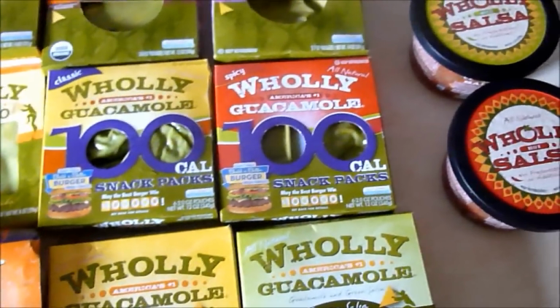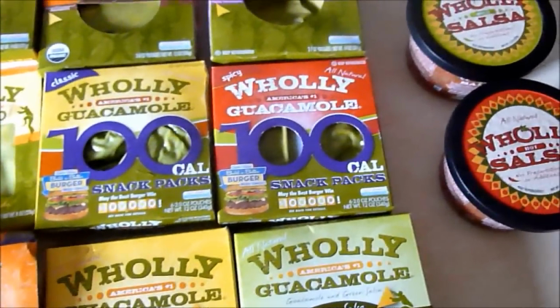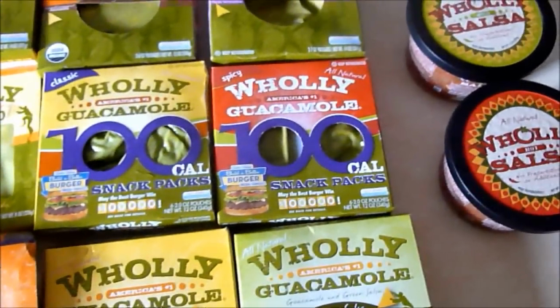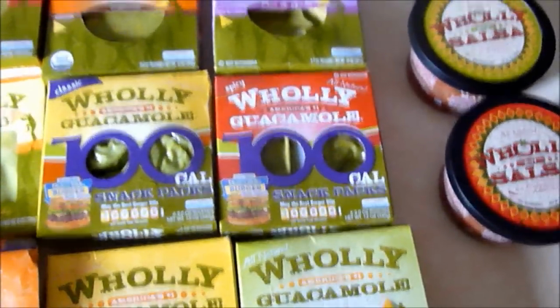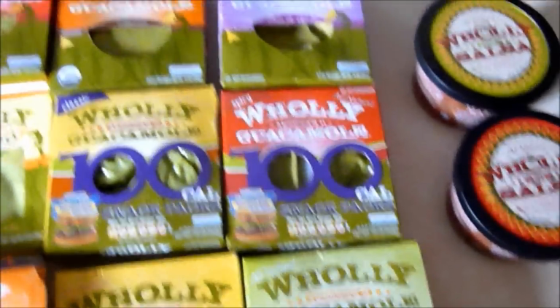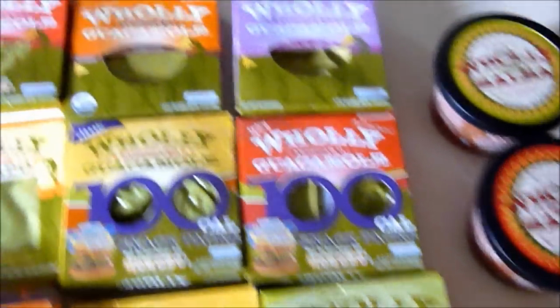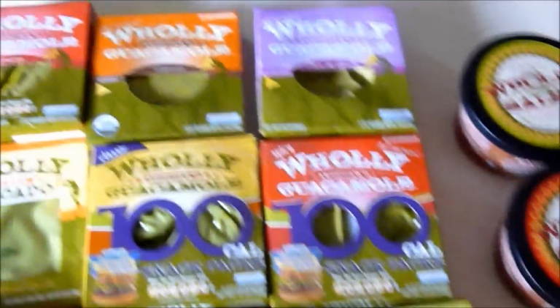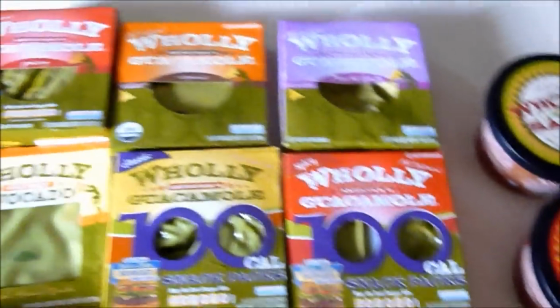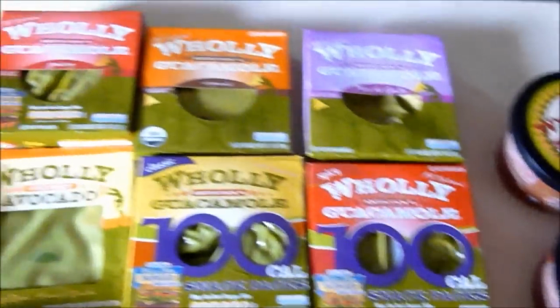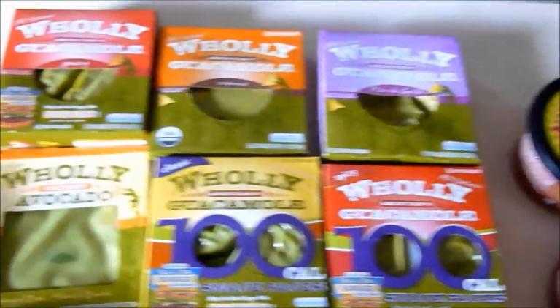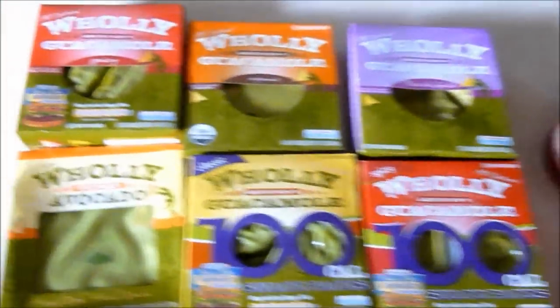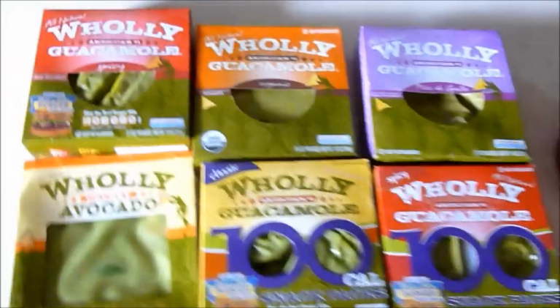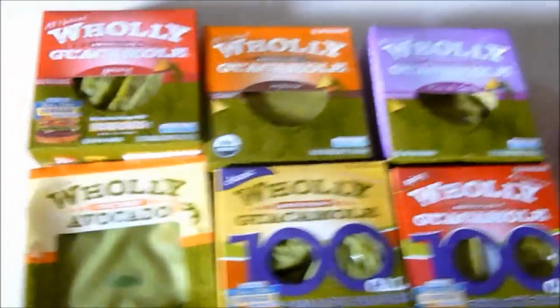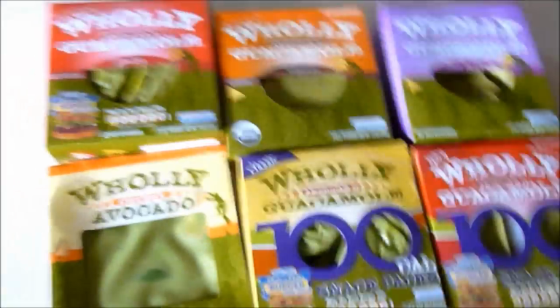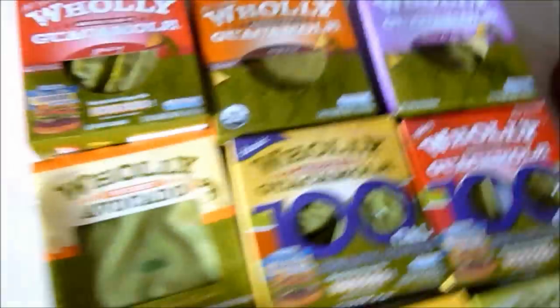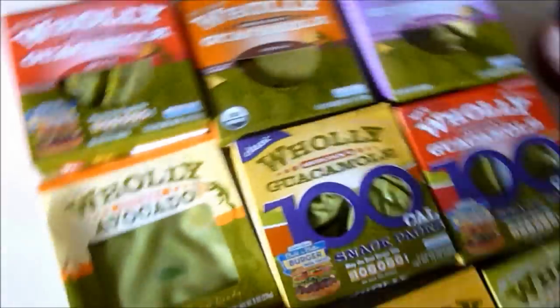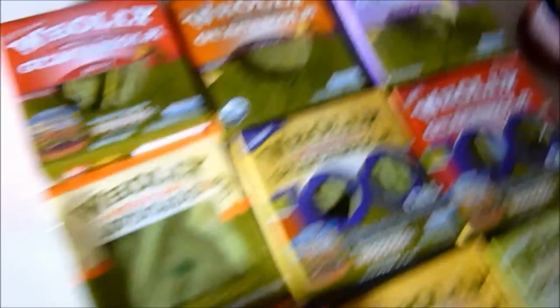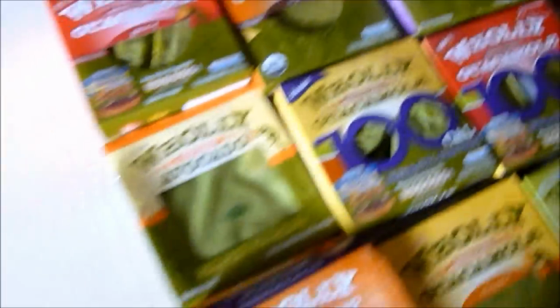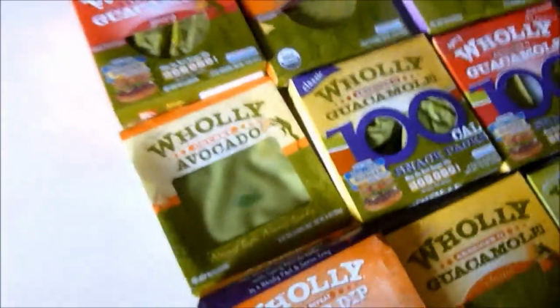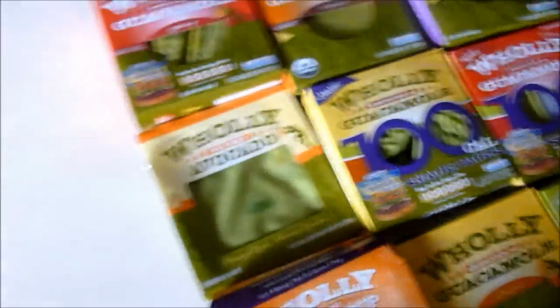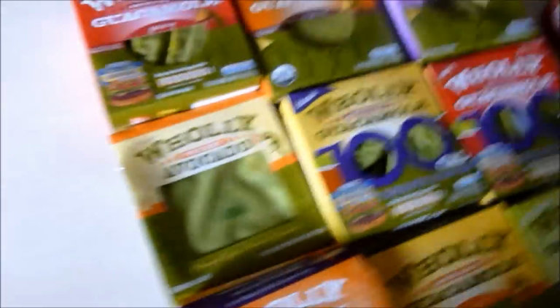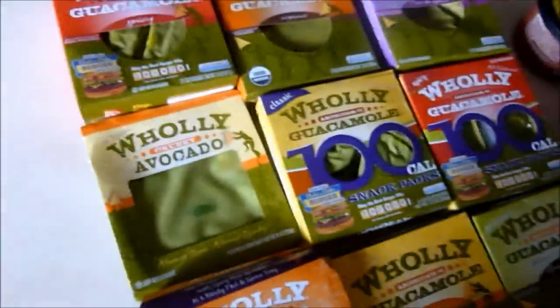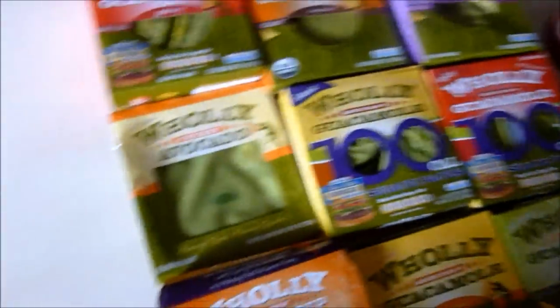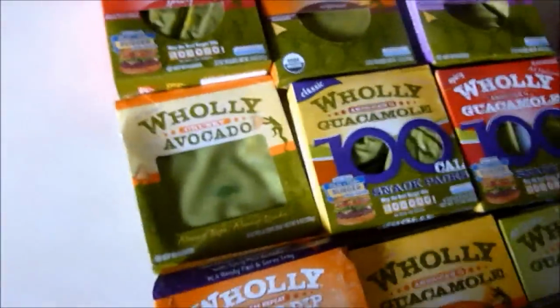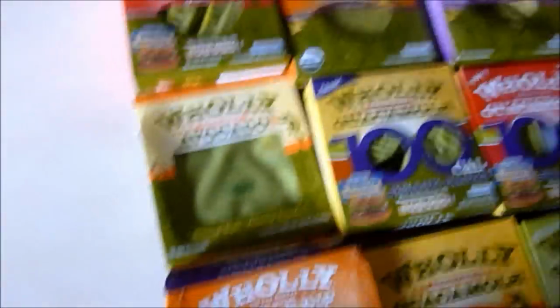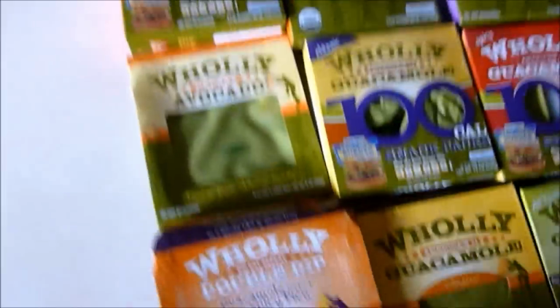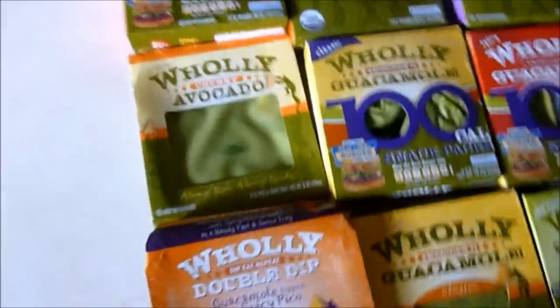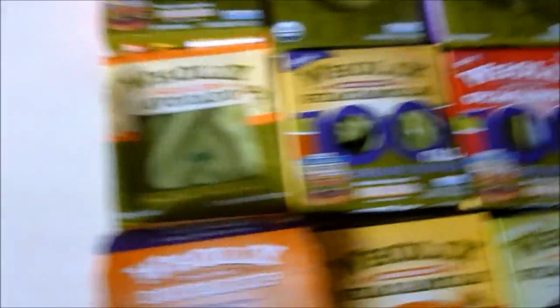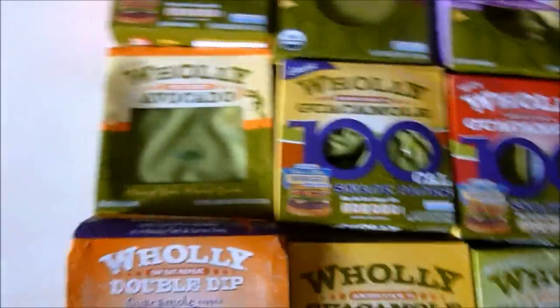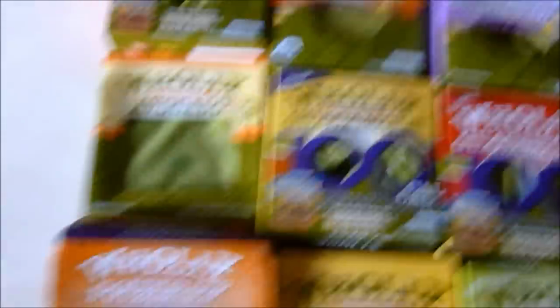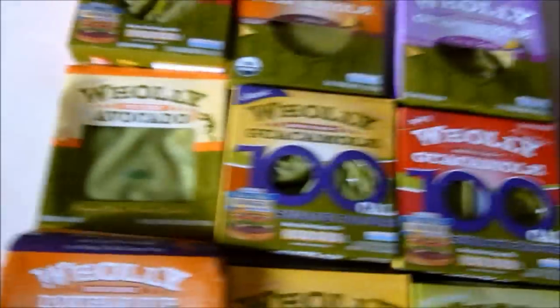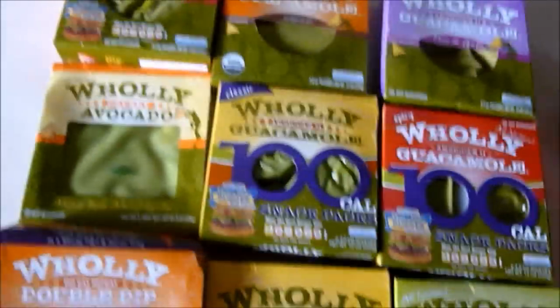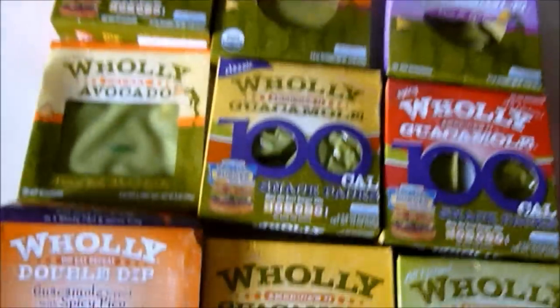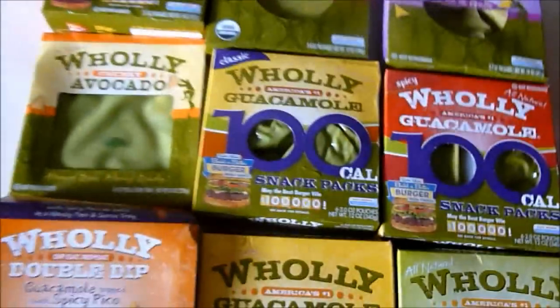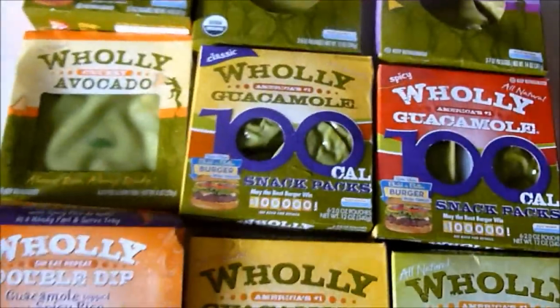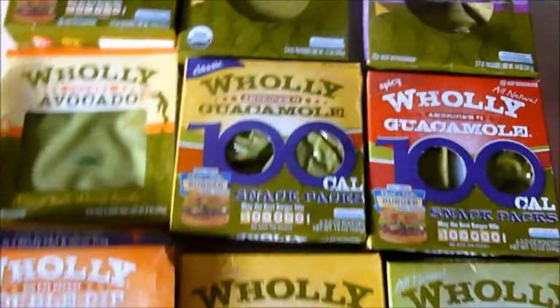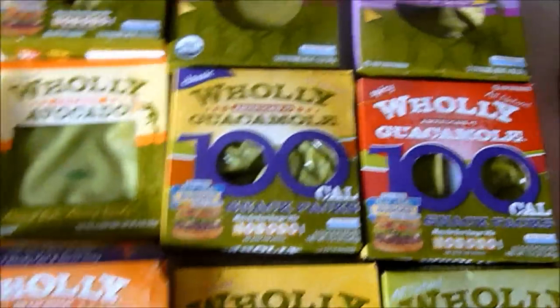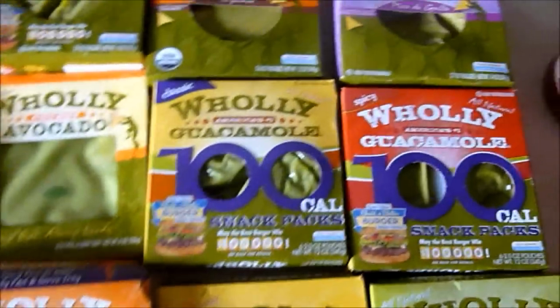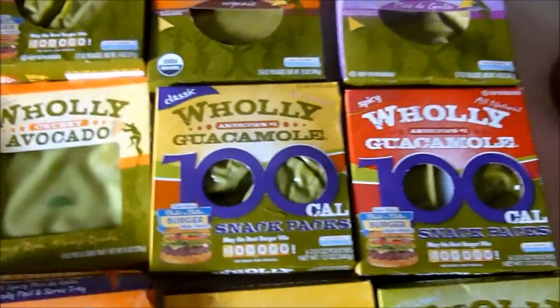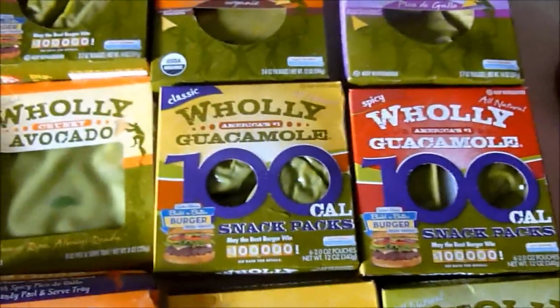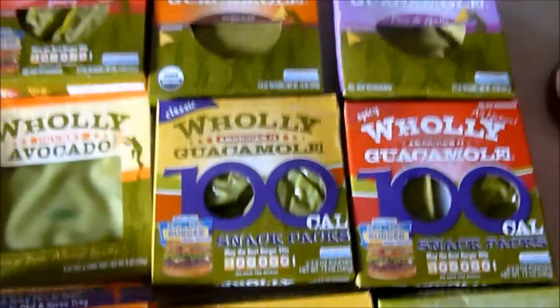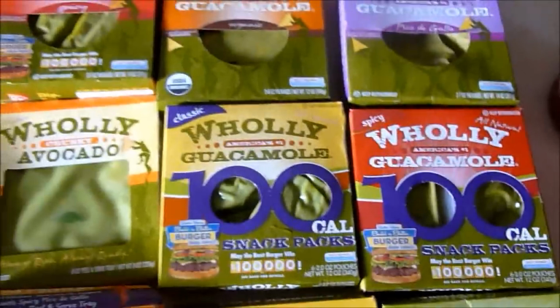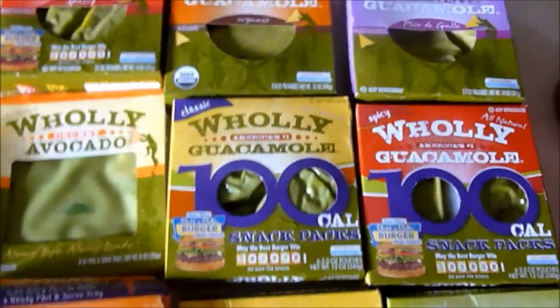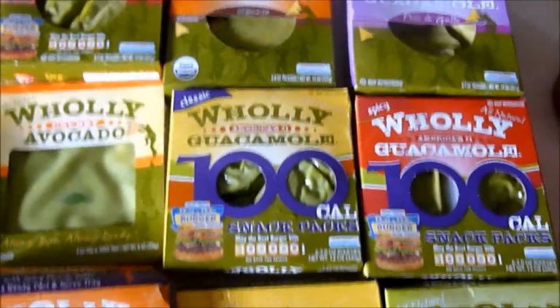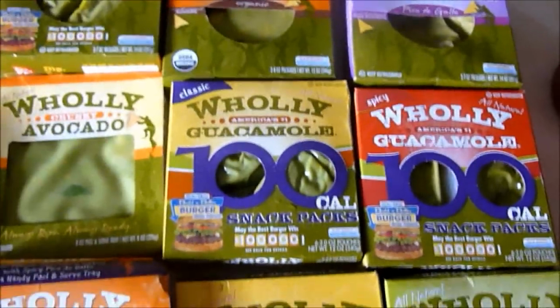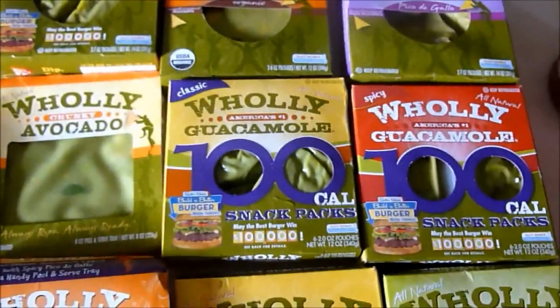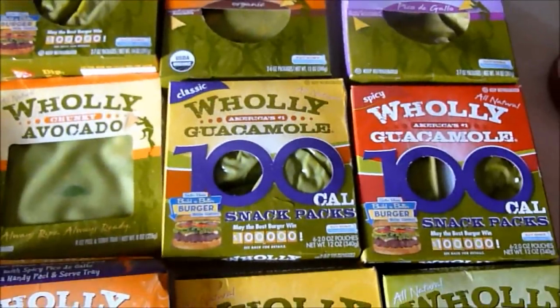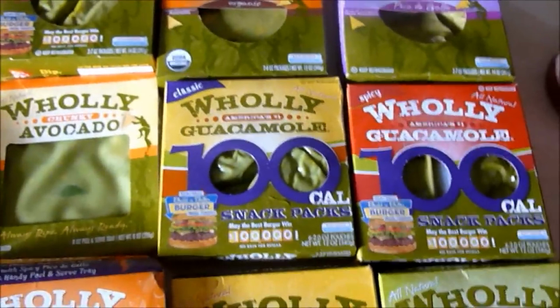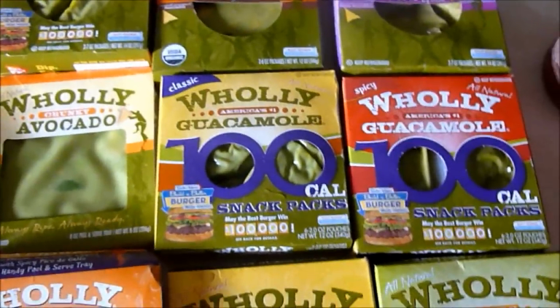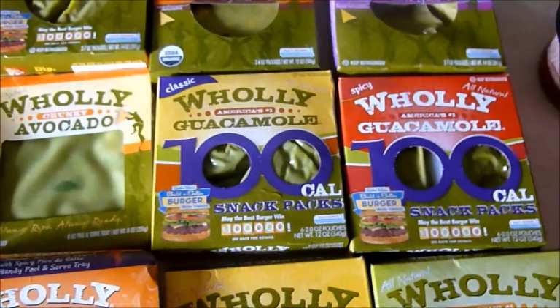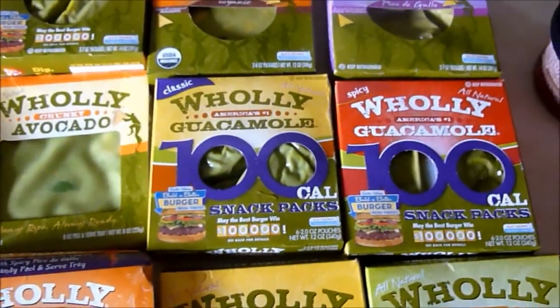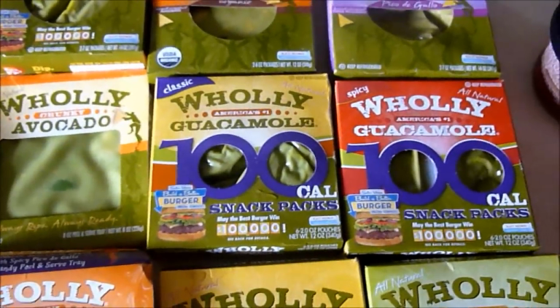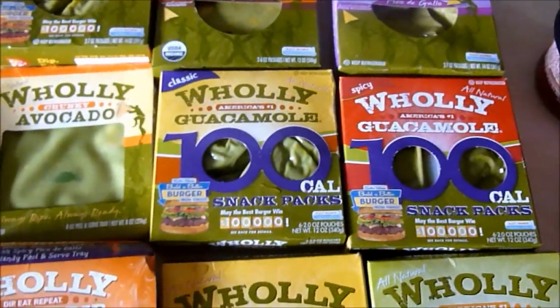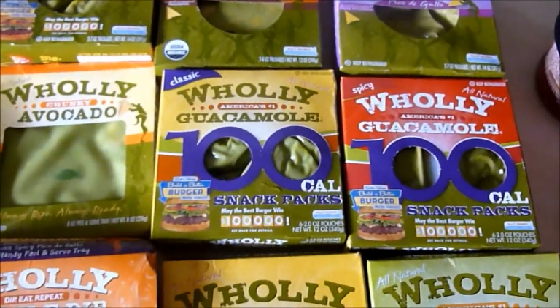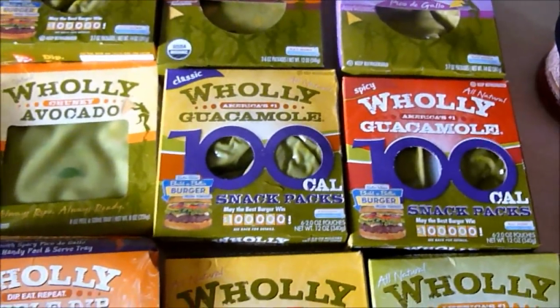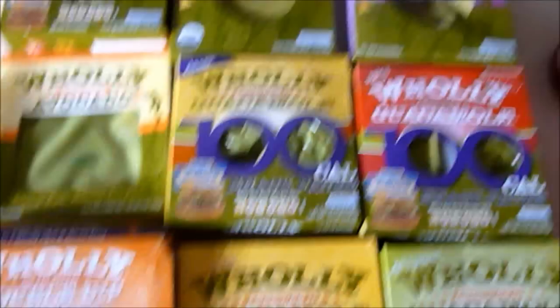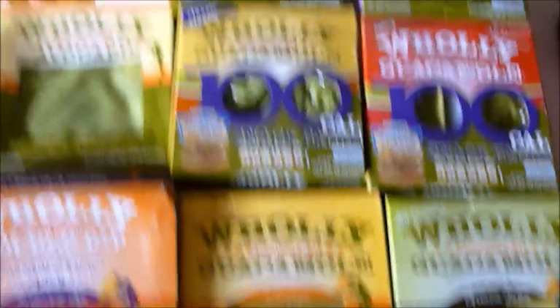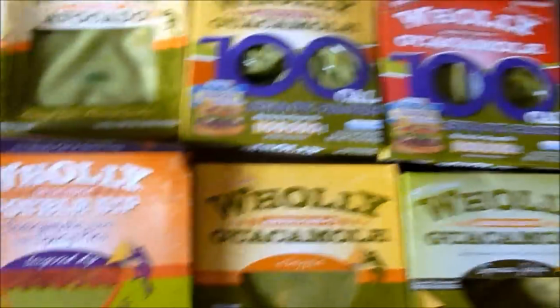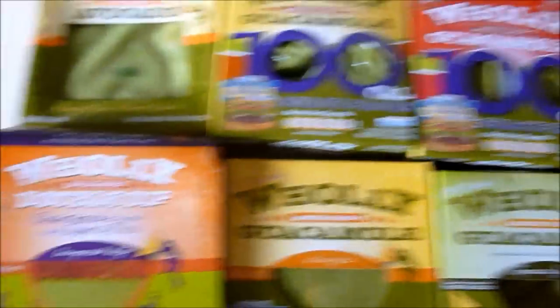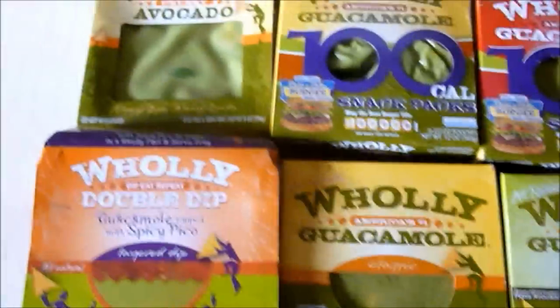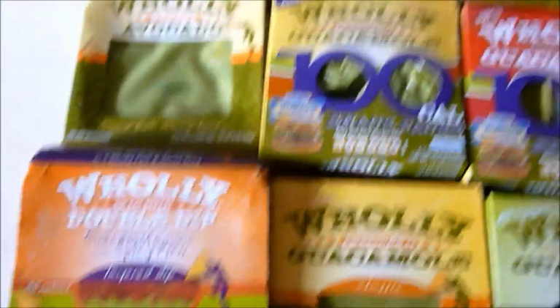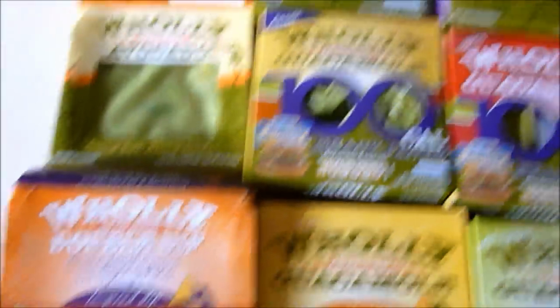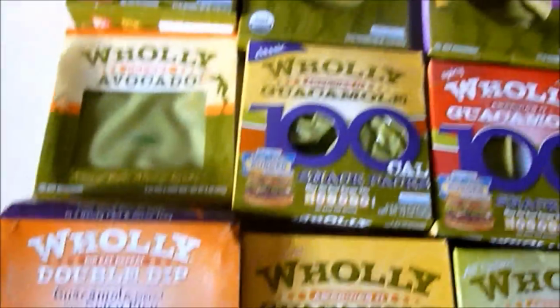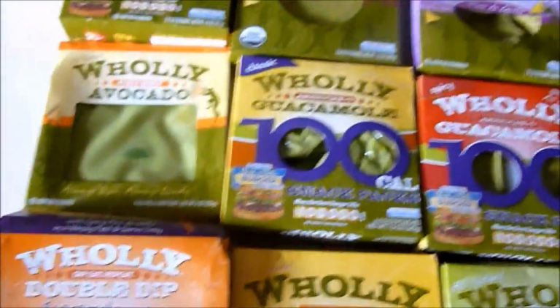They arrived in a cooler. They sent me 11 items: 9 guacamole products, 2 salsa products, and here they are.